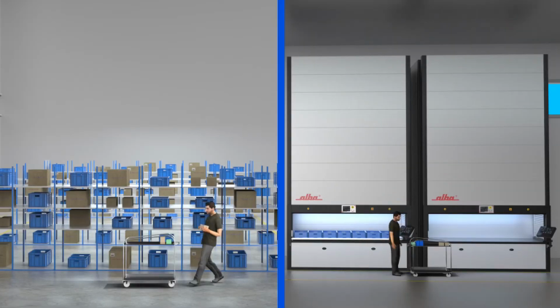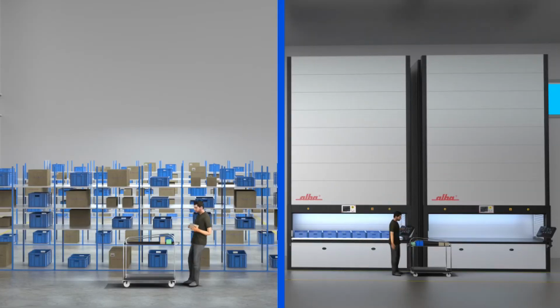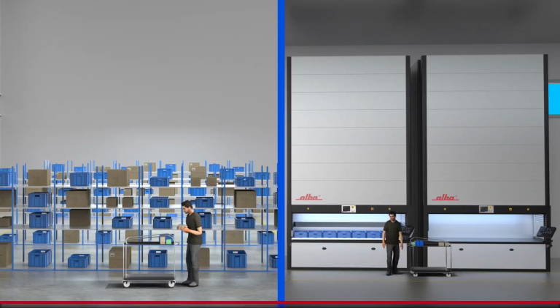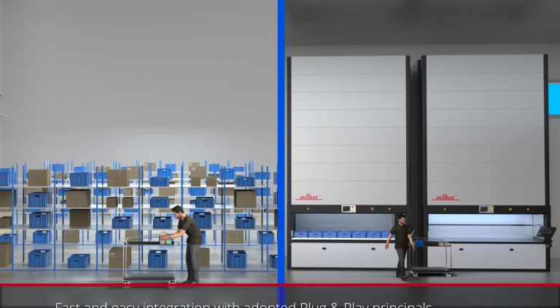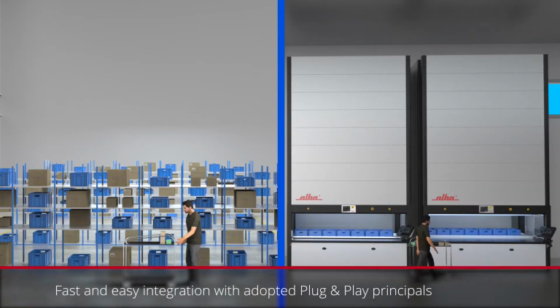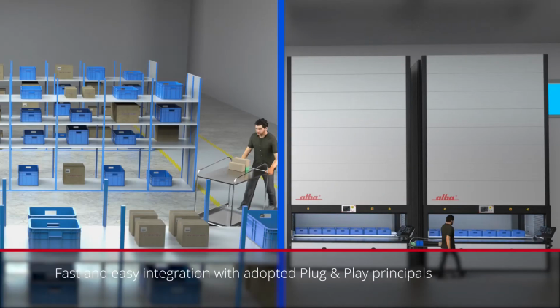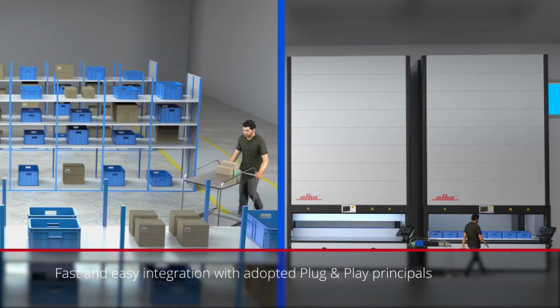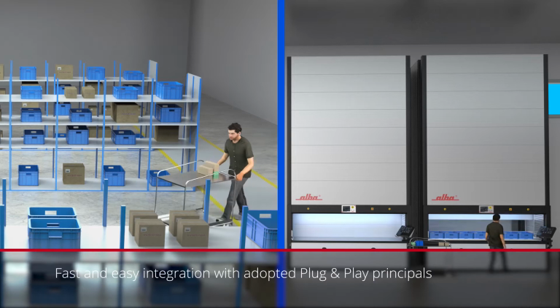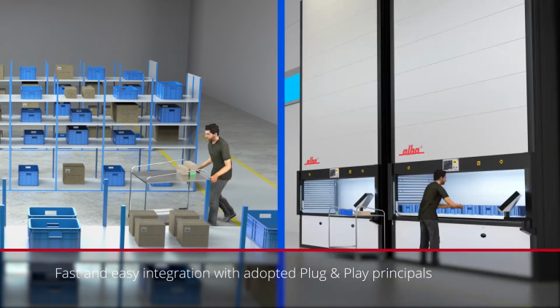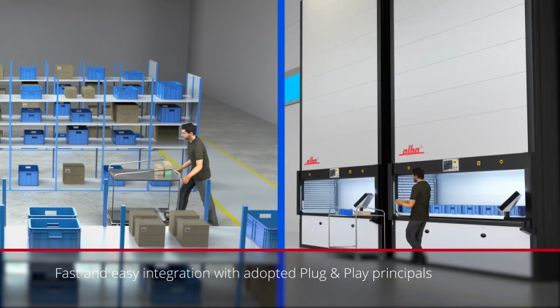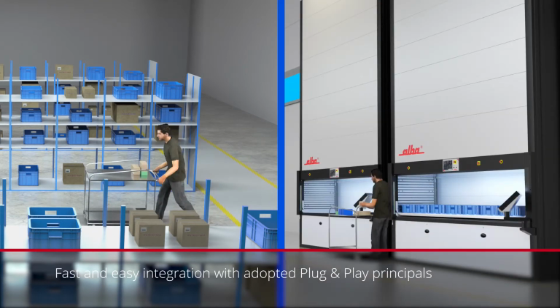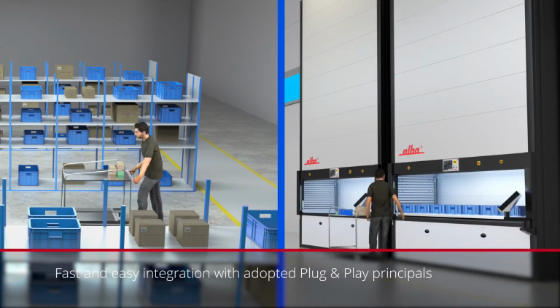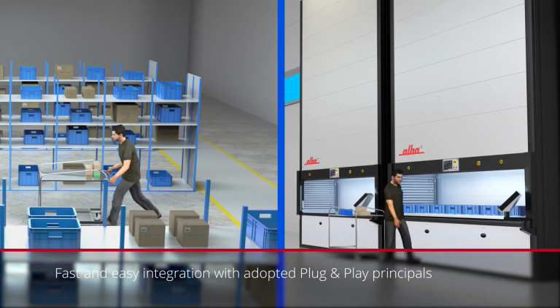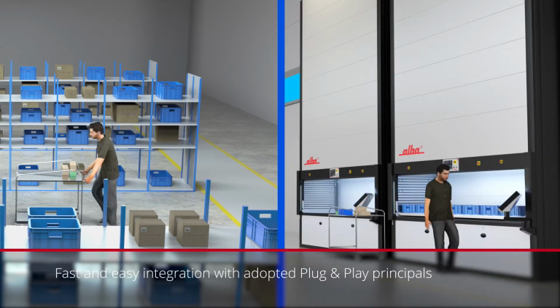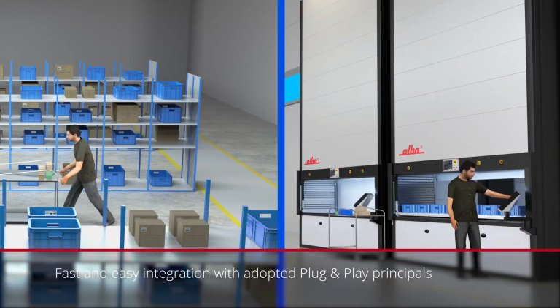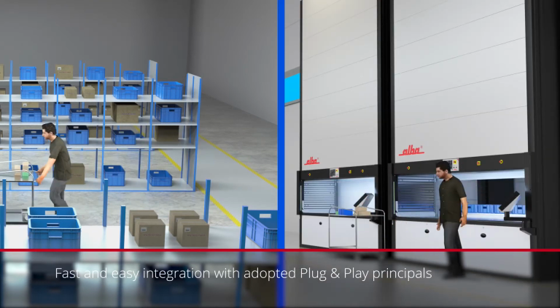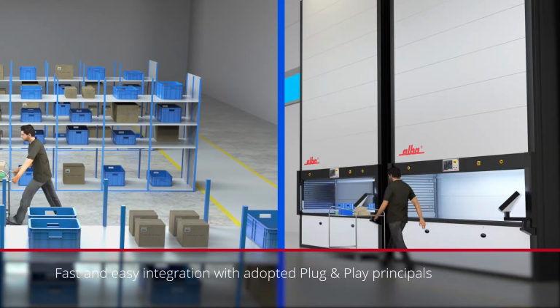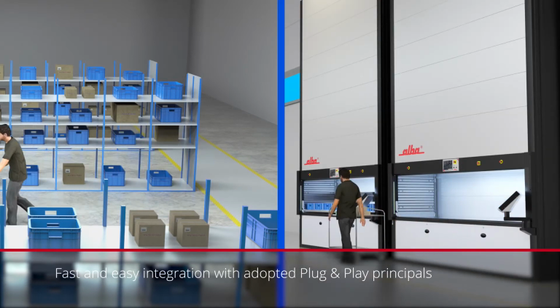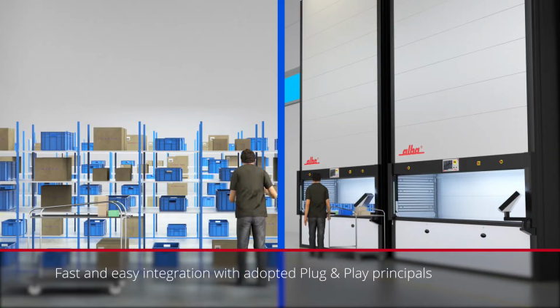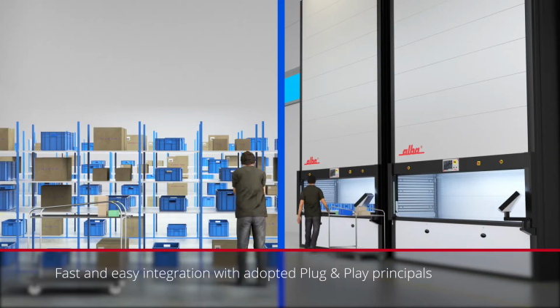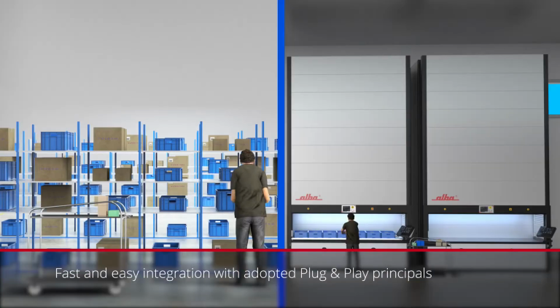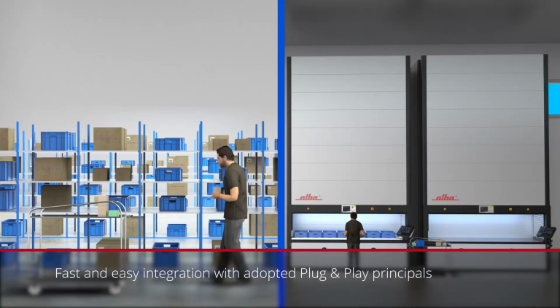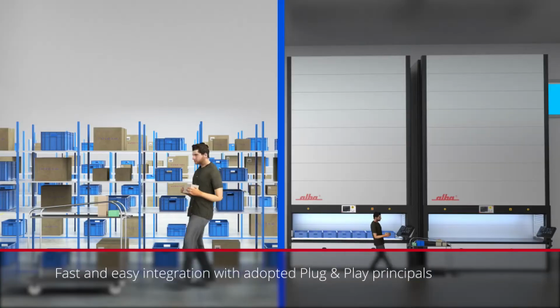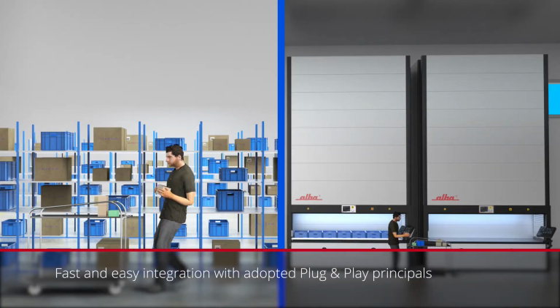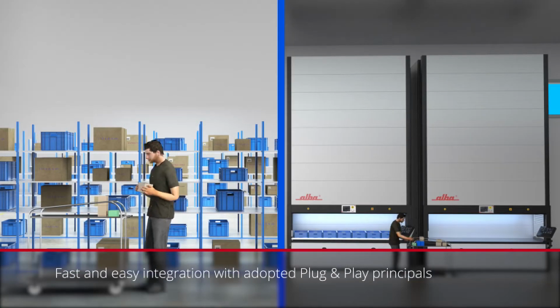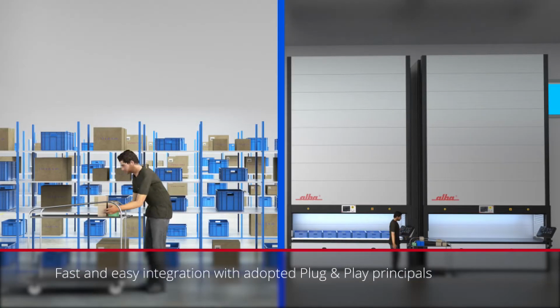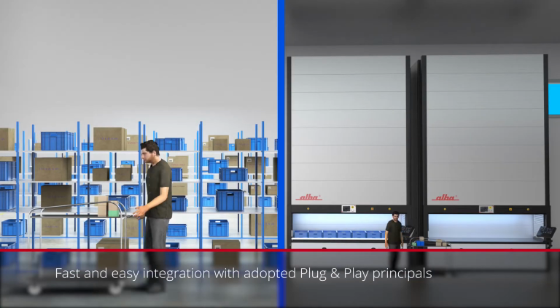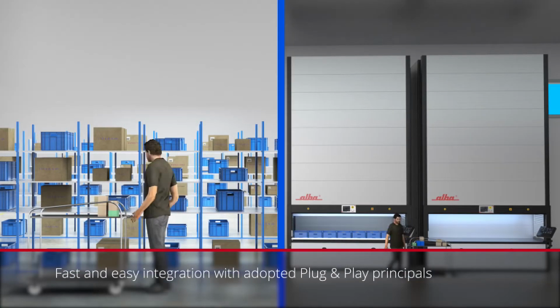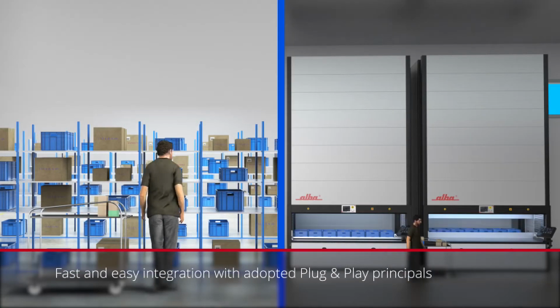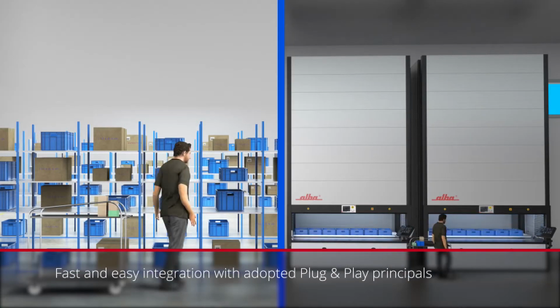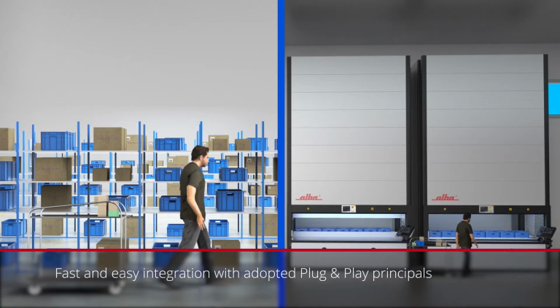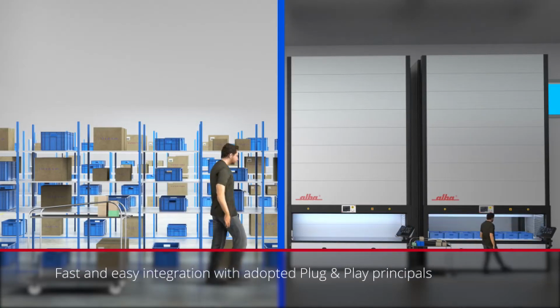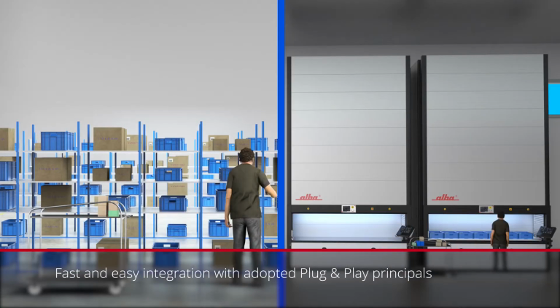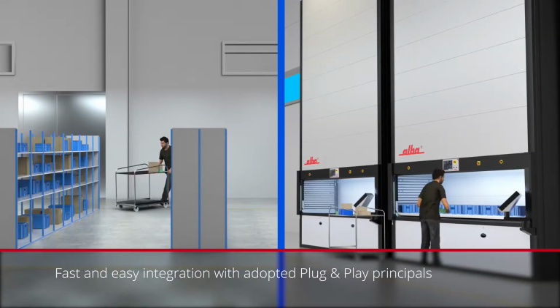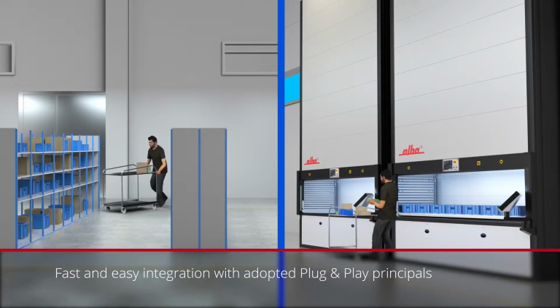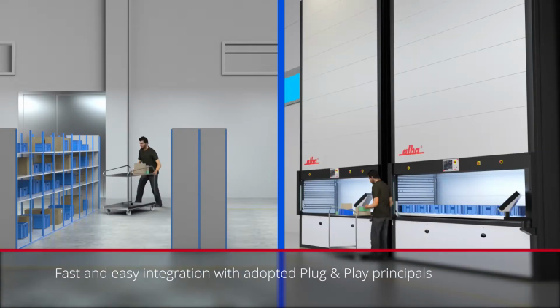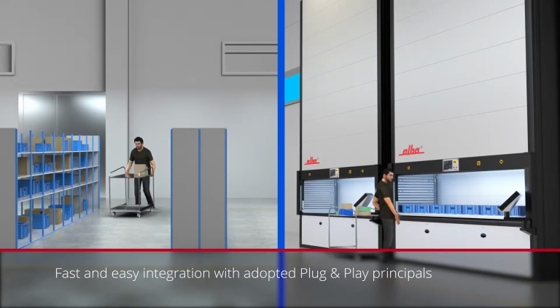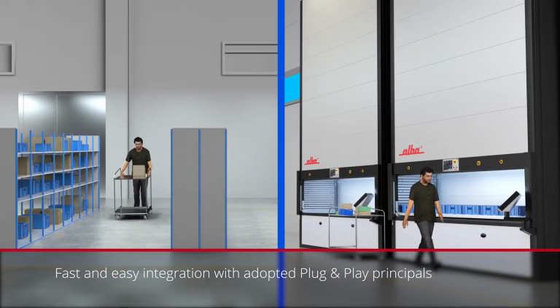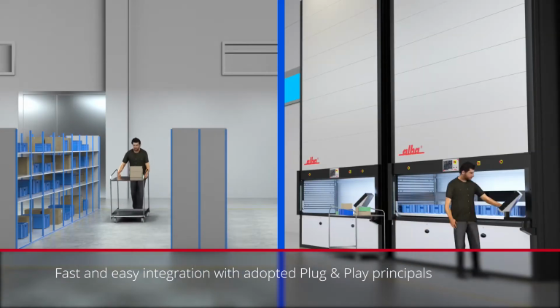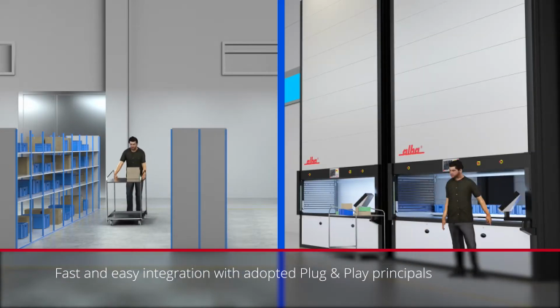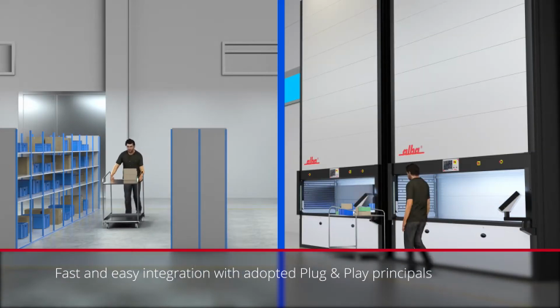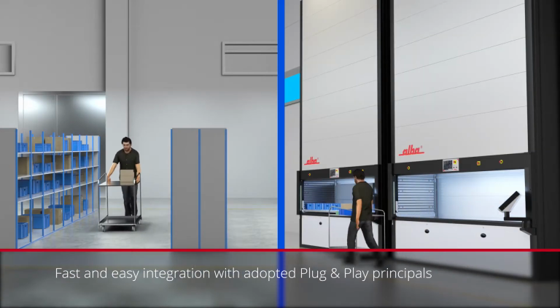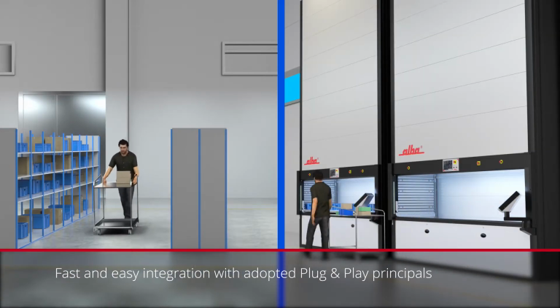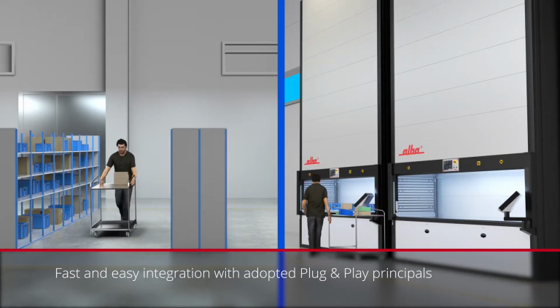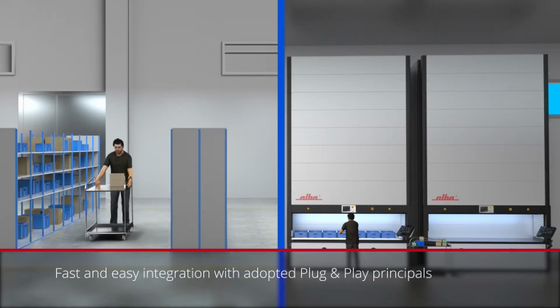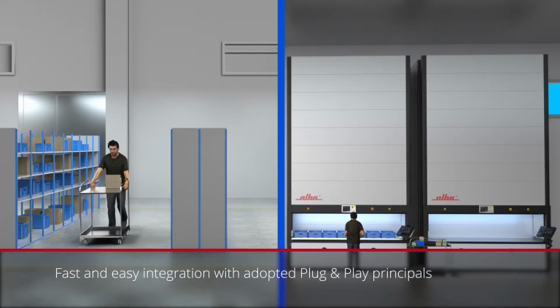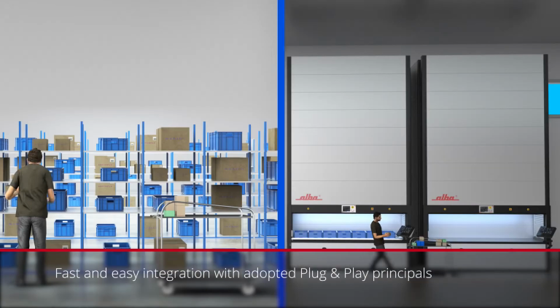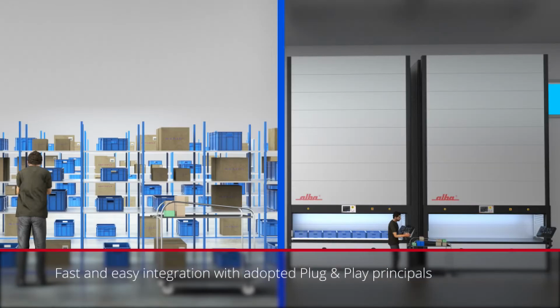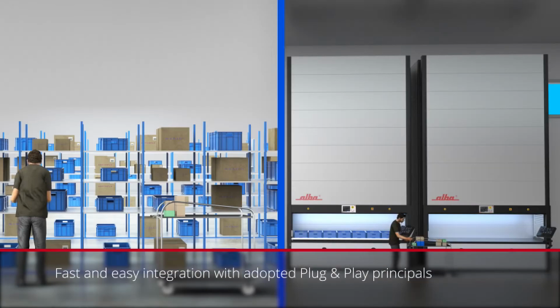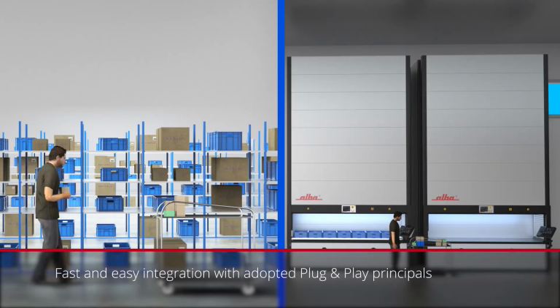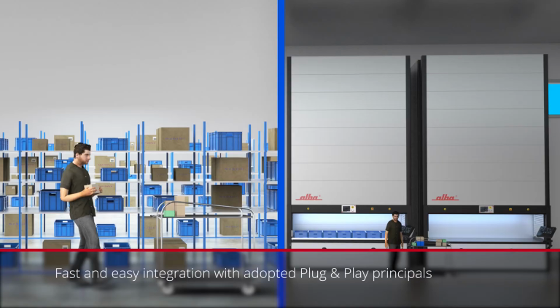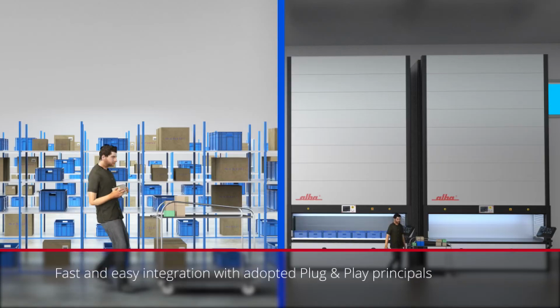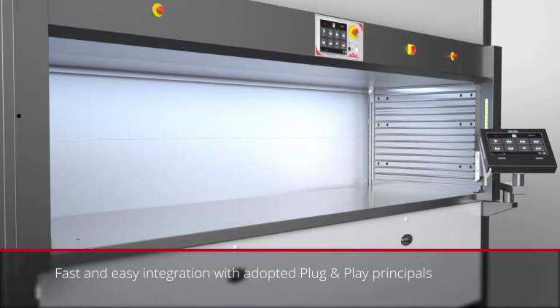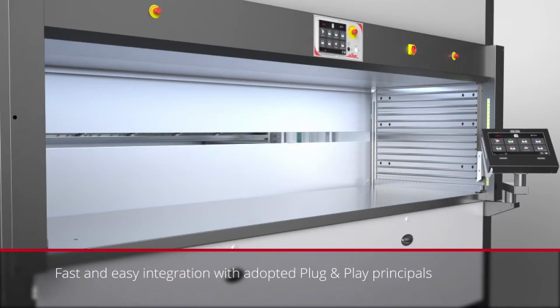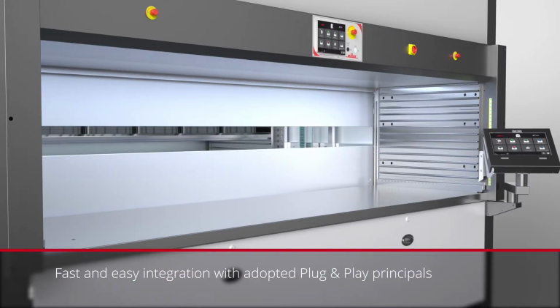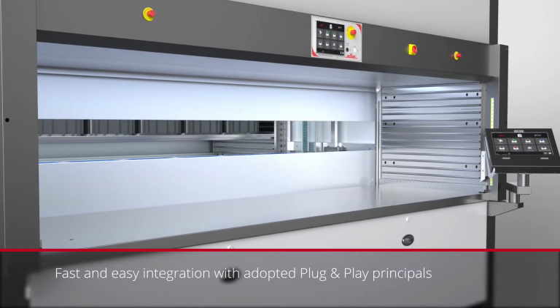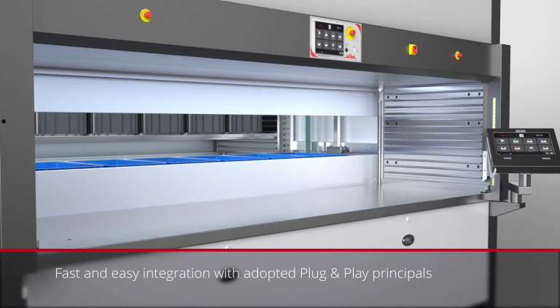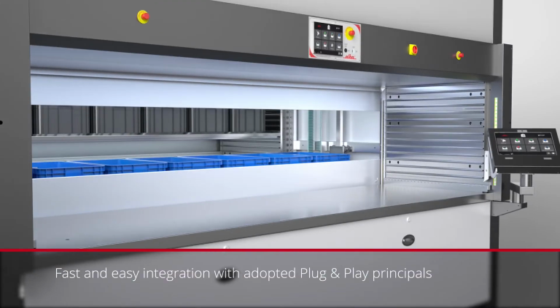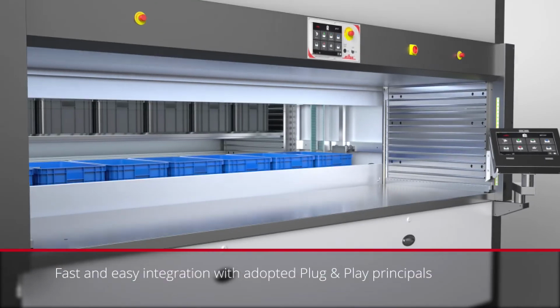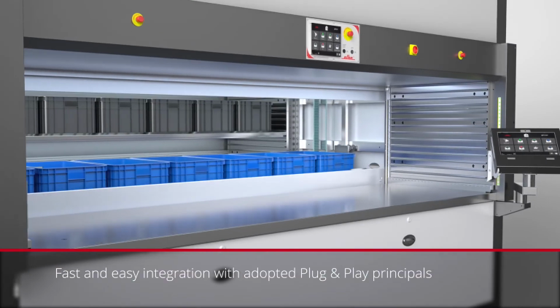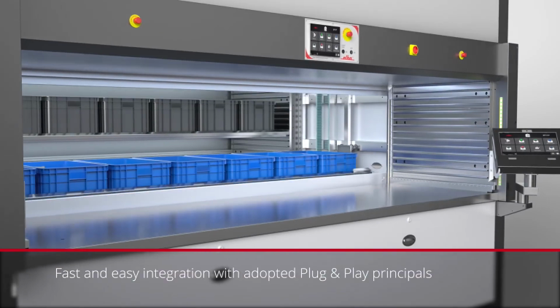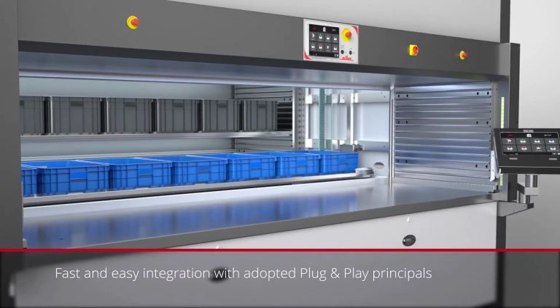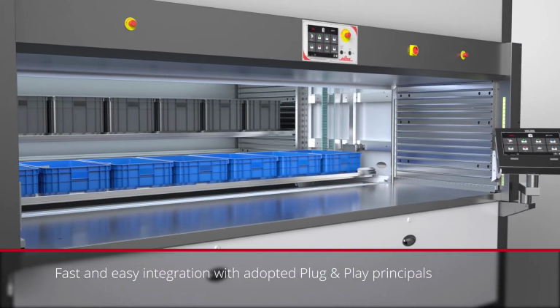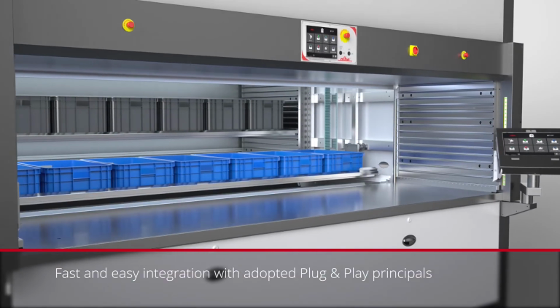ALBA Vertical Lift's flexible and robust software and hardware infrastructure makes it a breeze to integrate with your already running system.